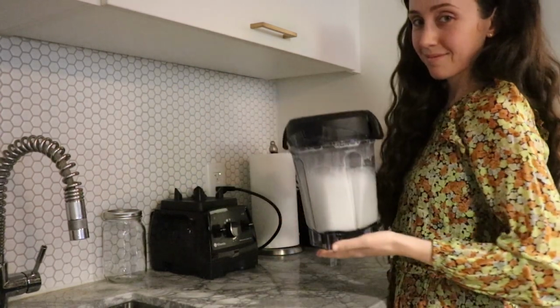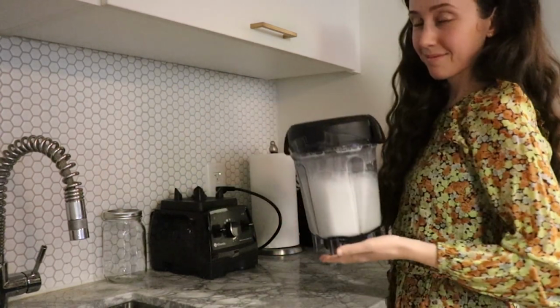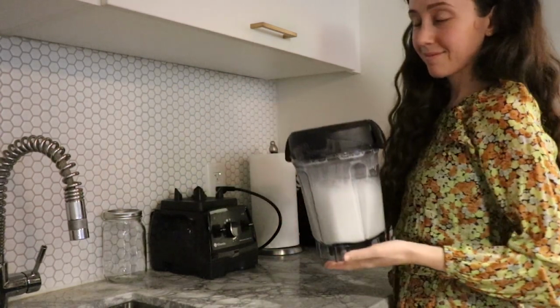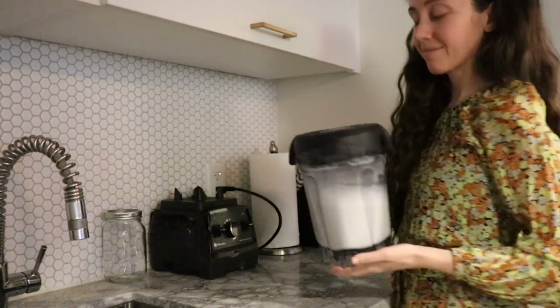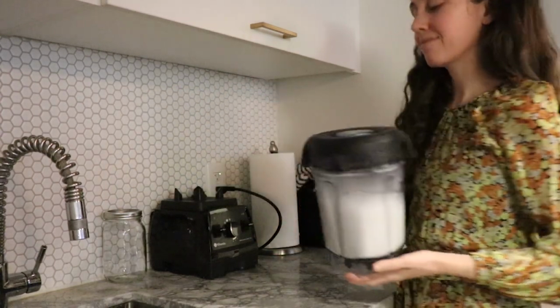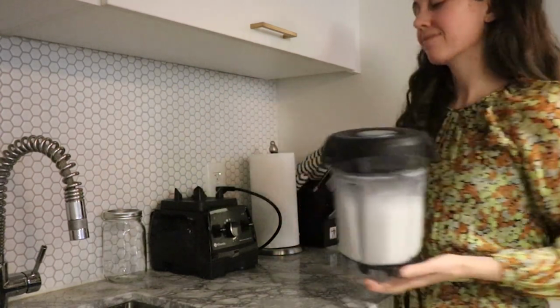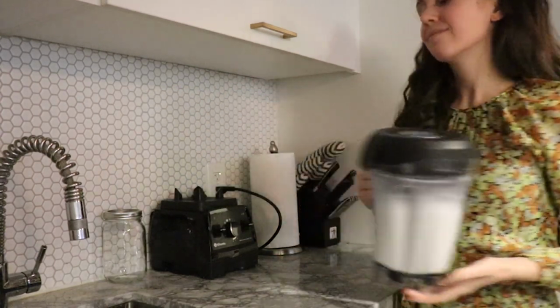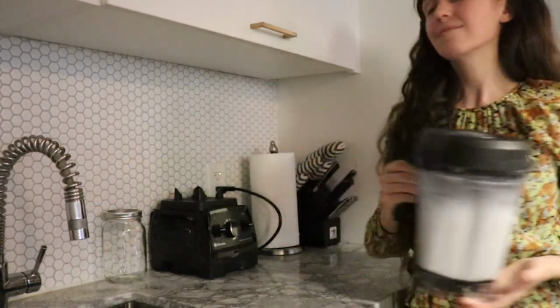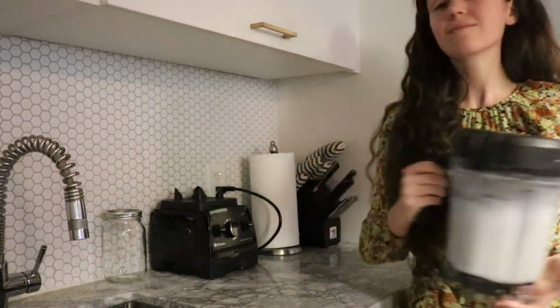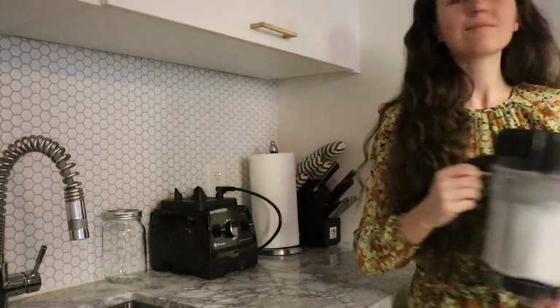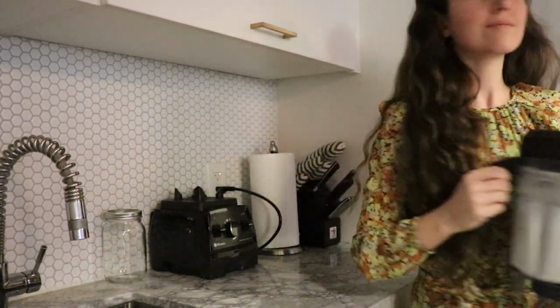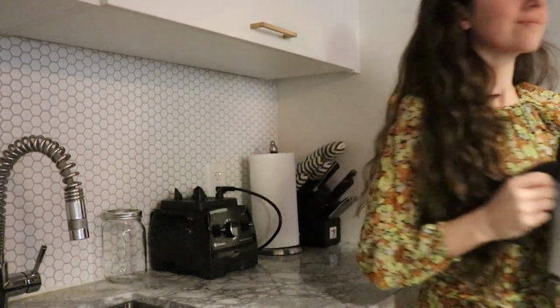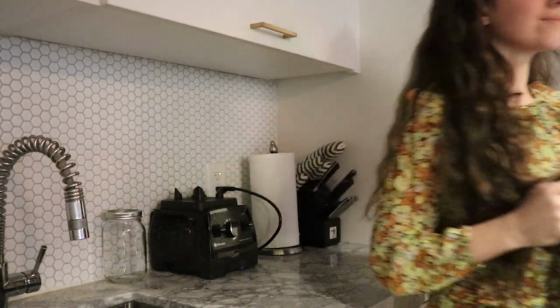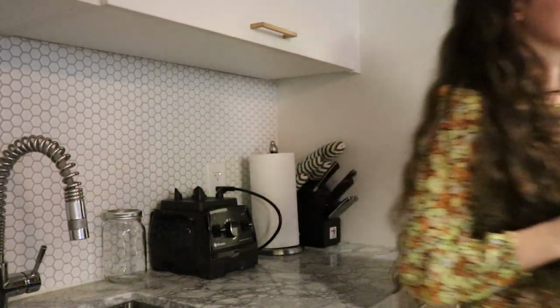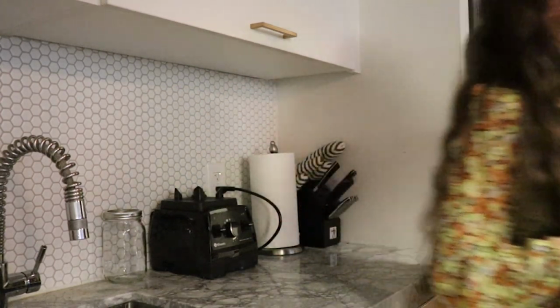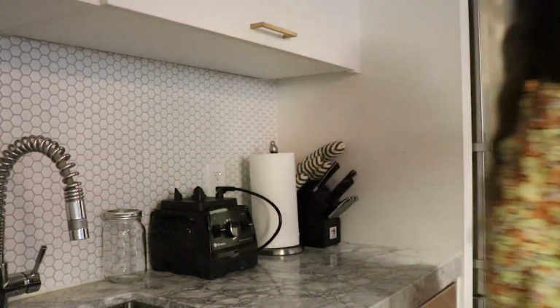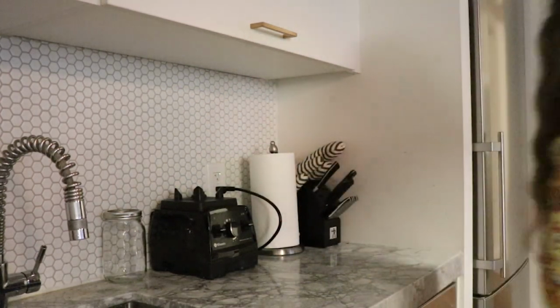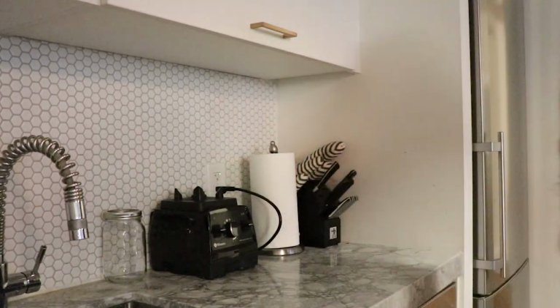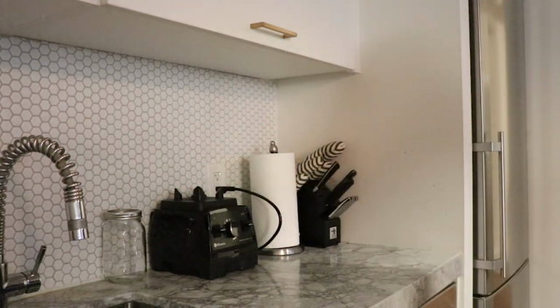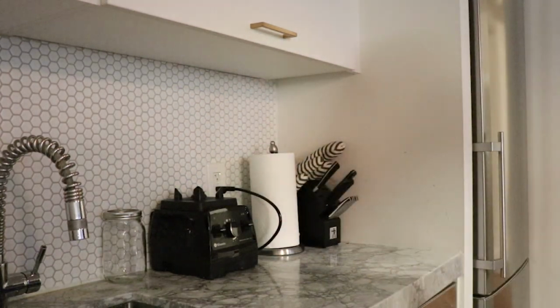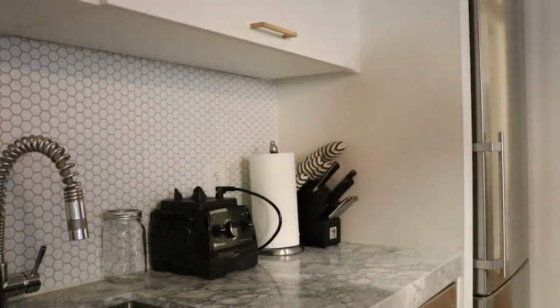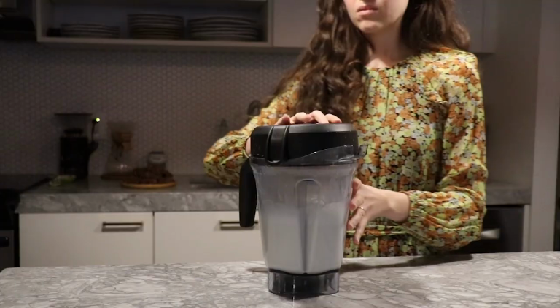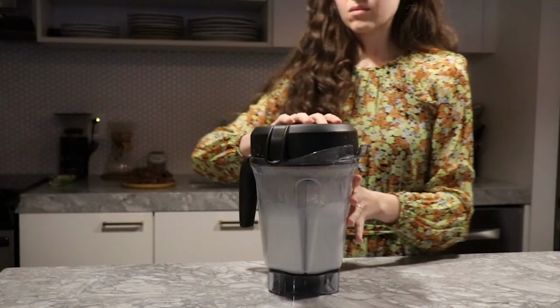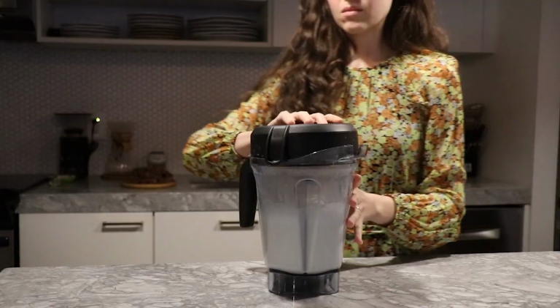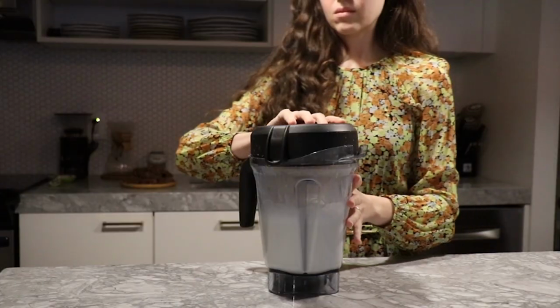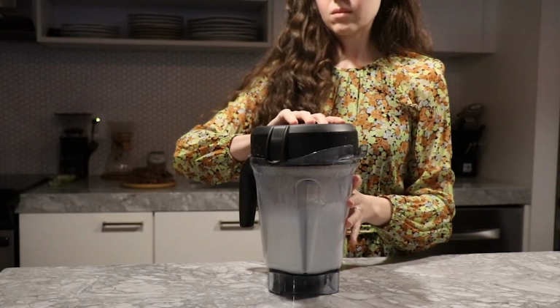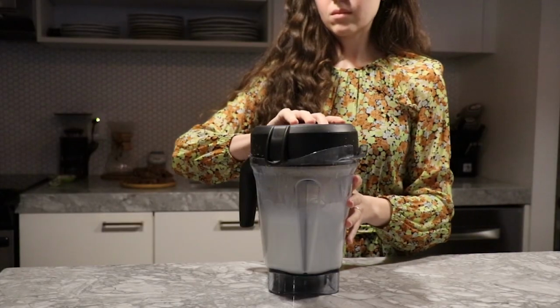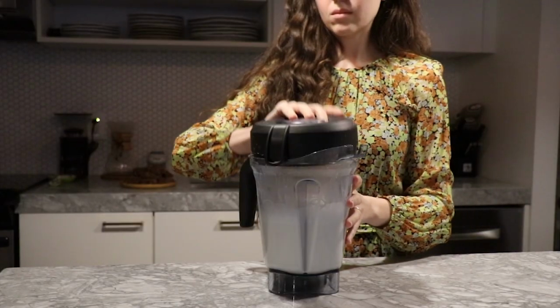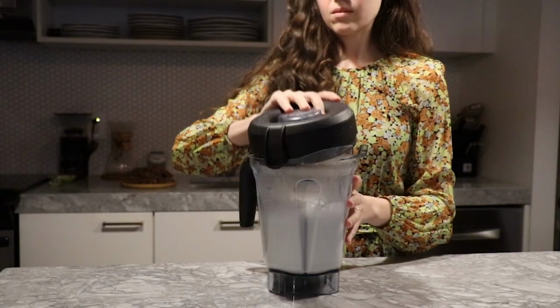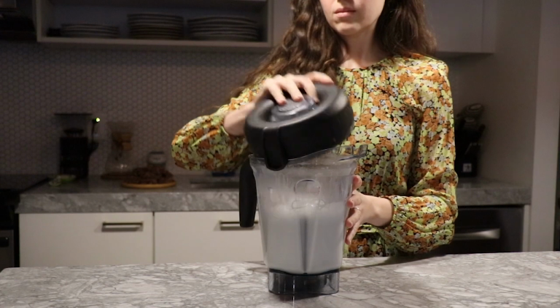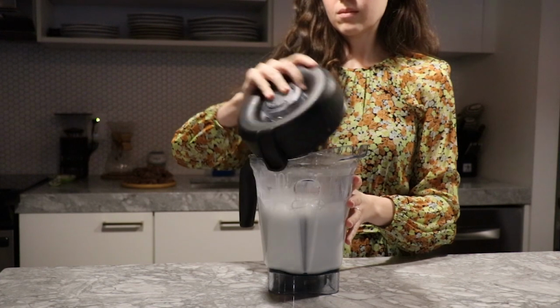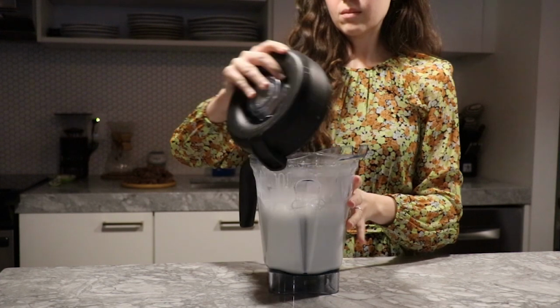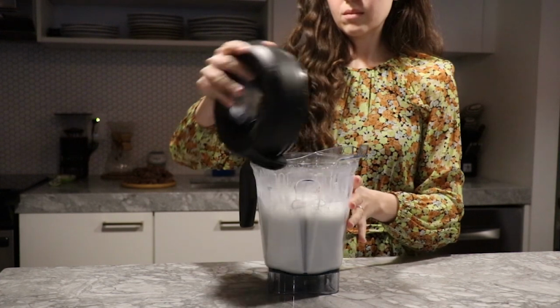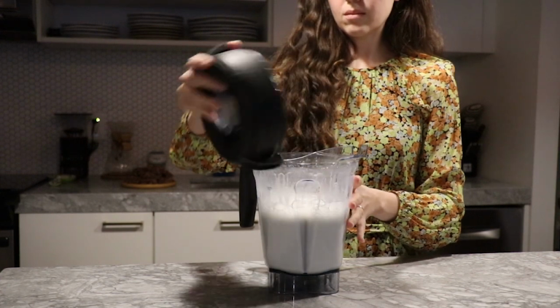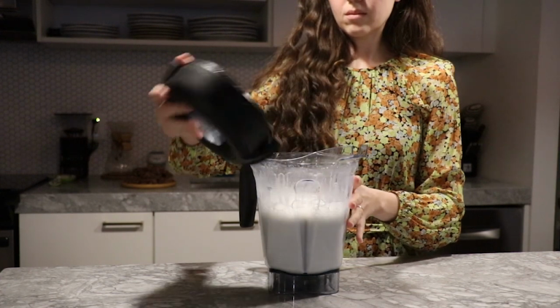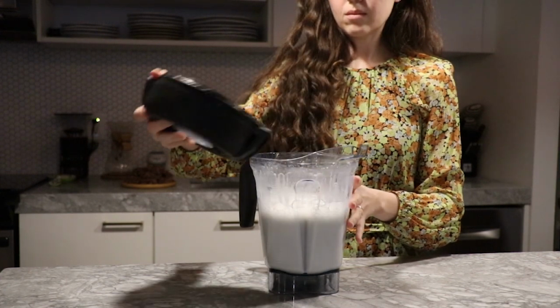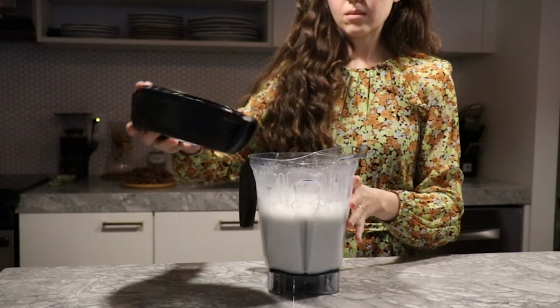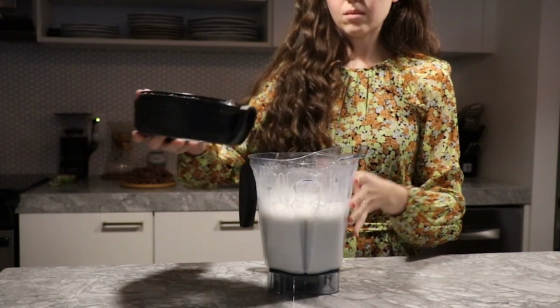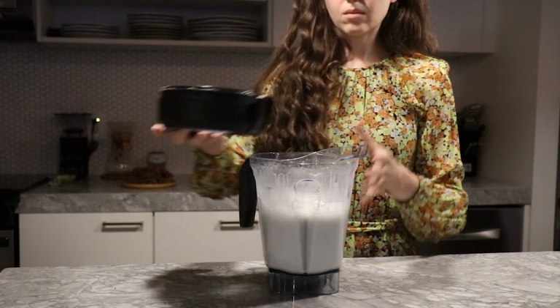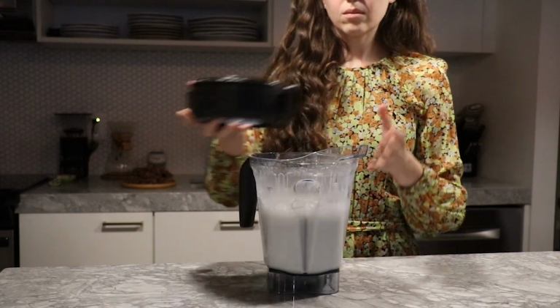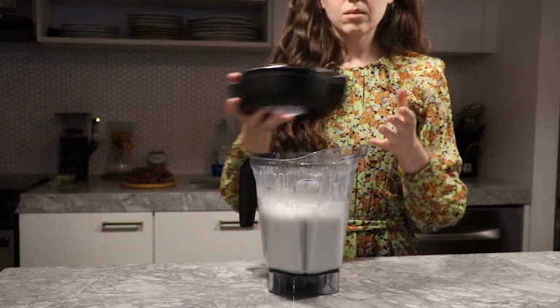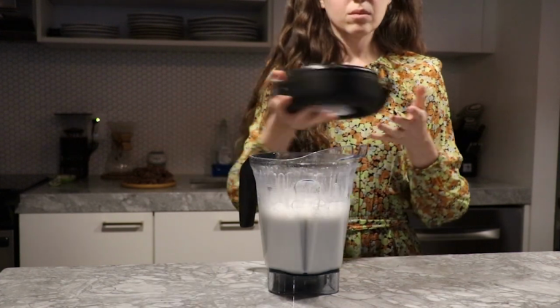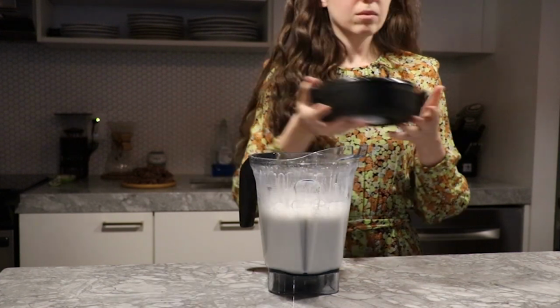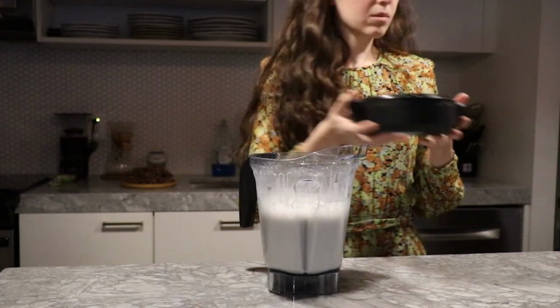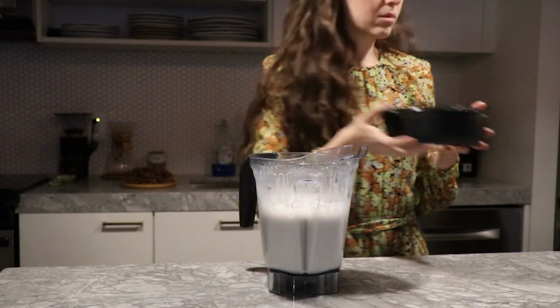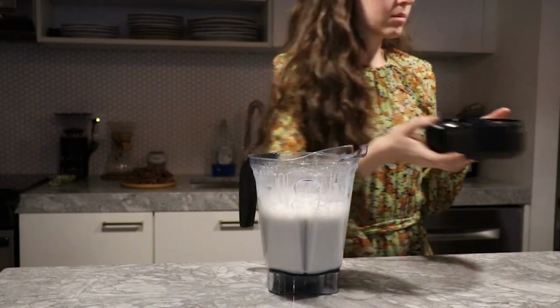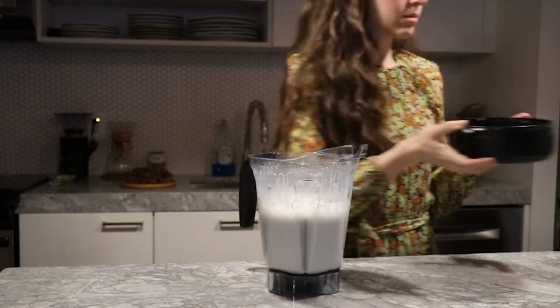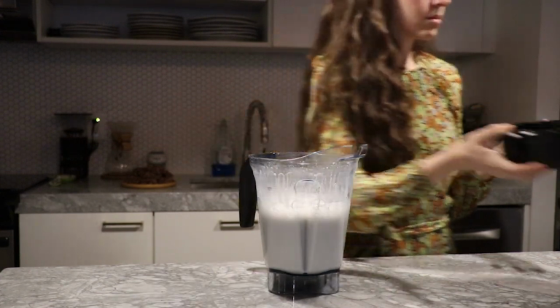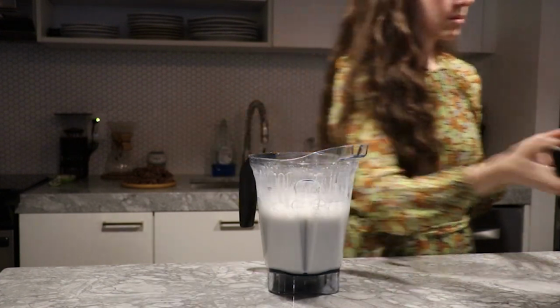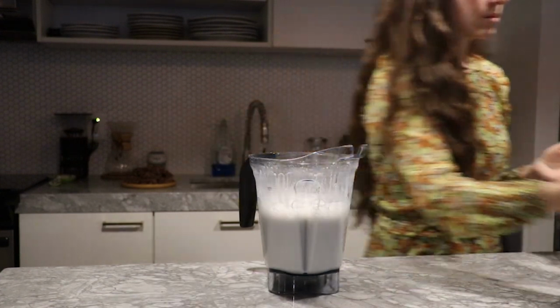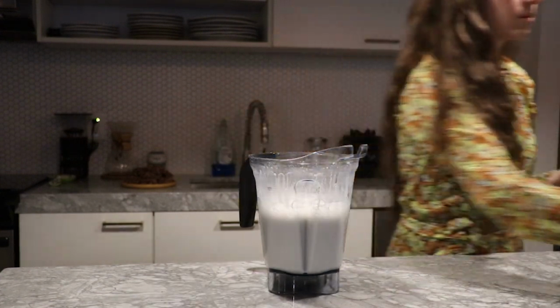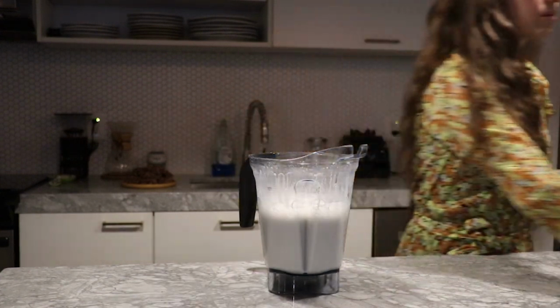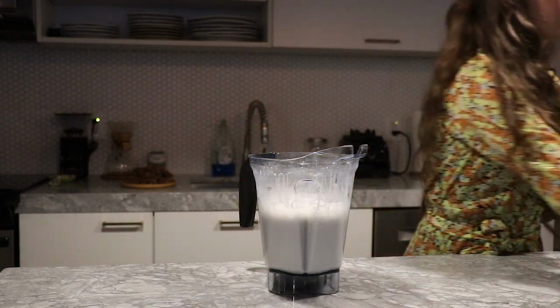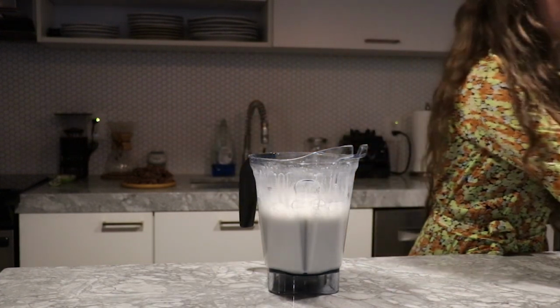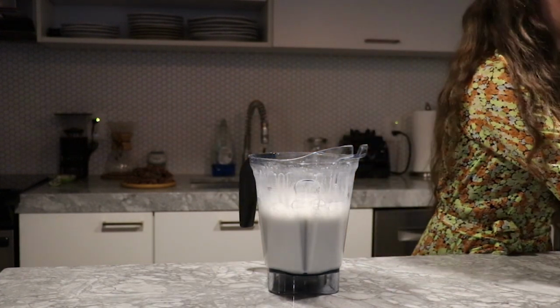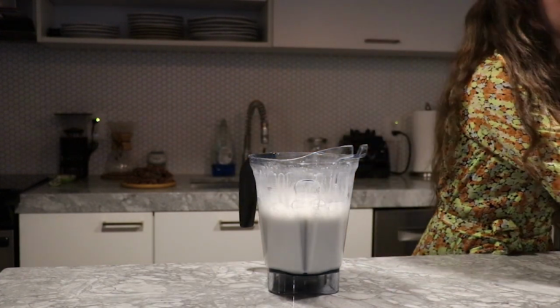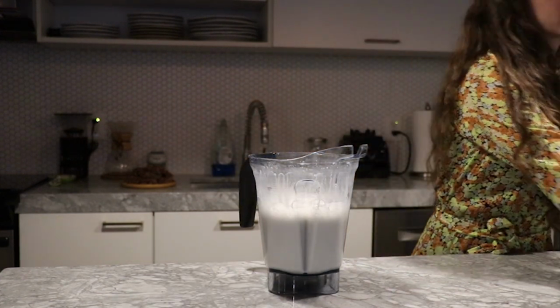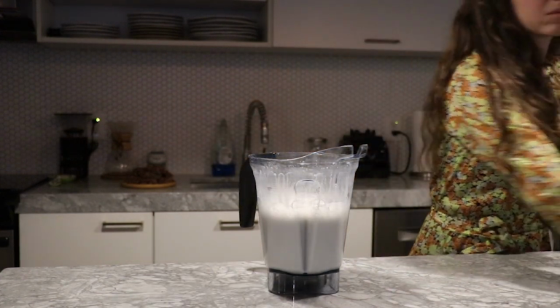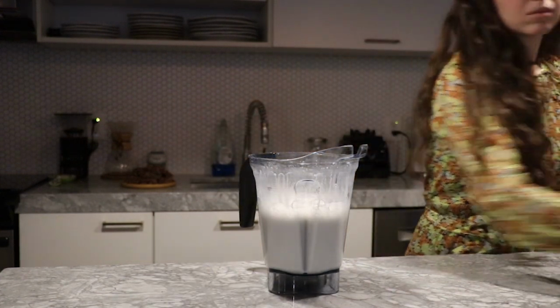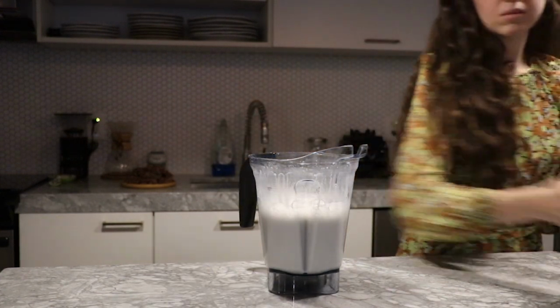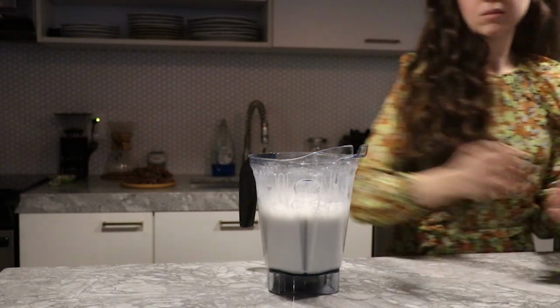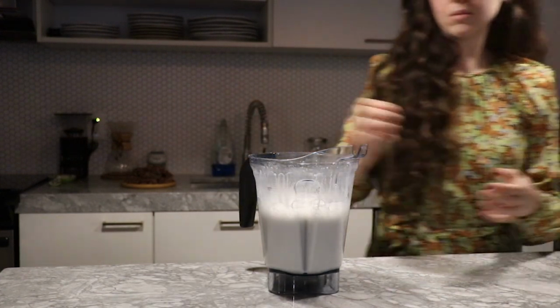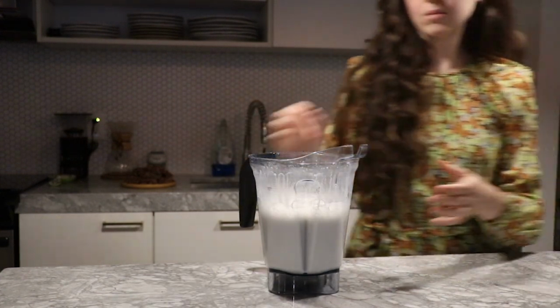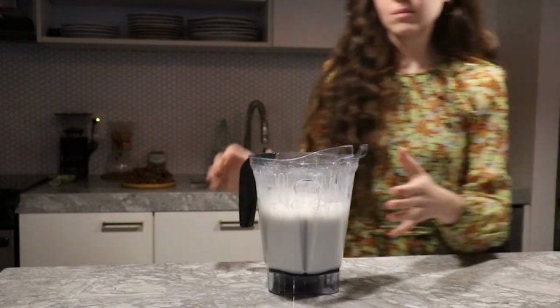And that's it, you're done. This rice milk doesn't need to be strained and you don't have to use a nut milk bag, so it's really easy.